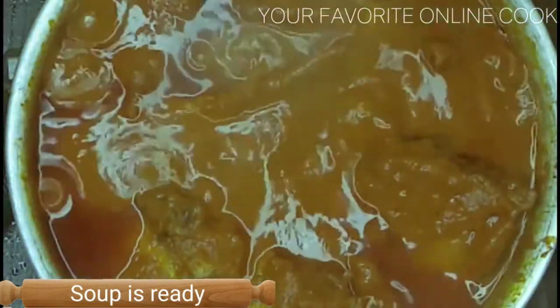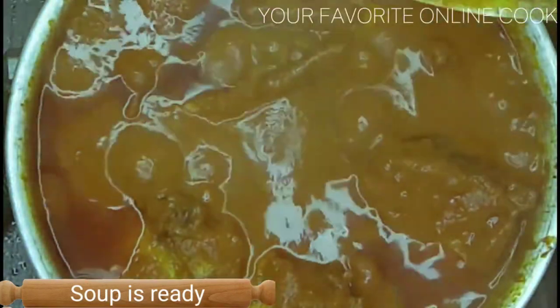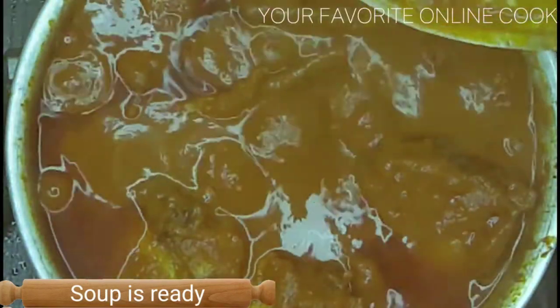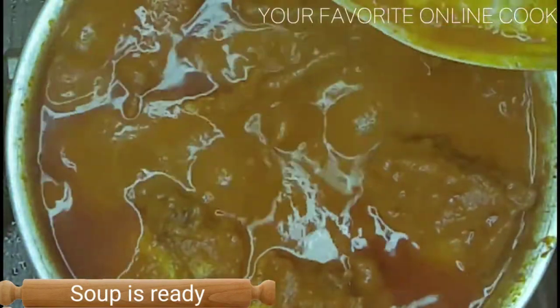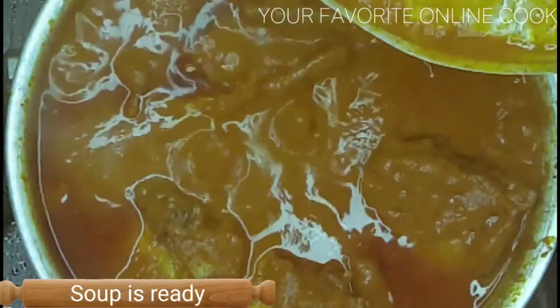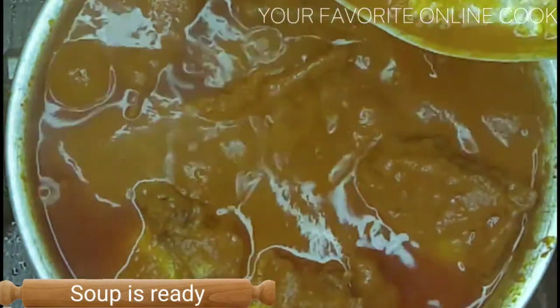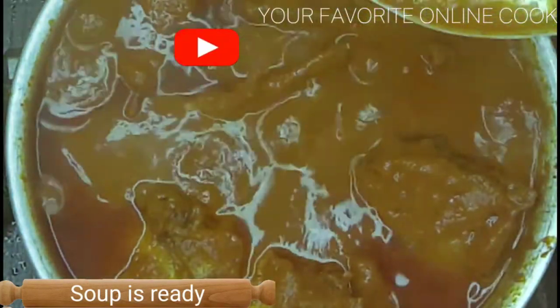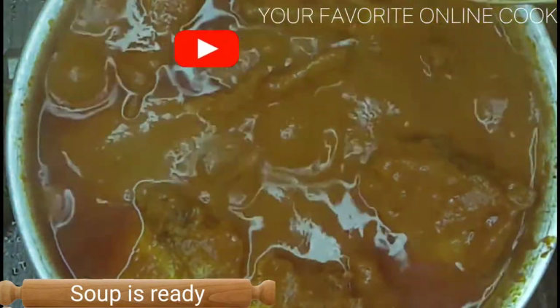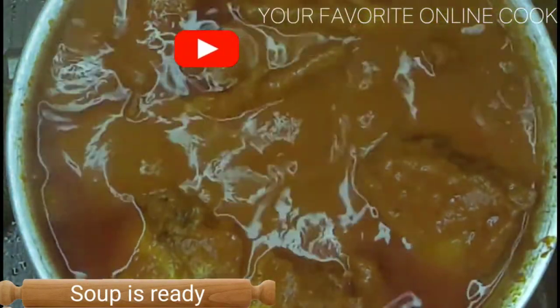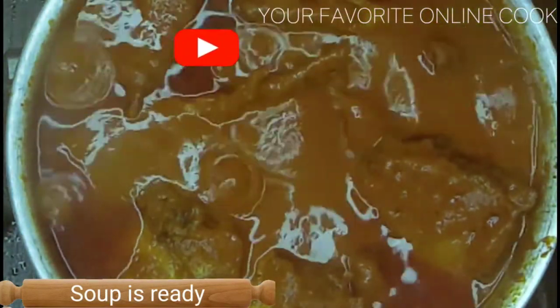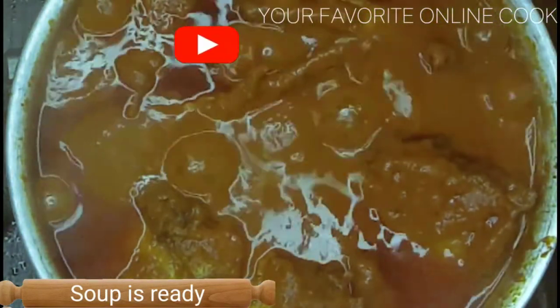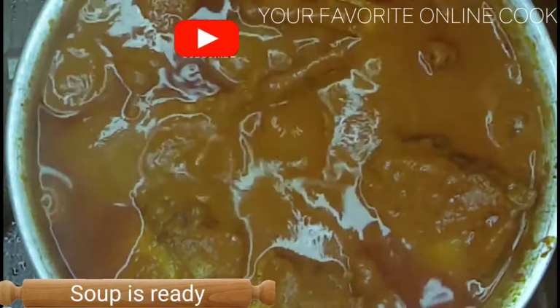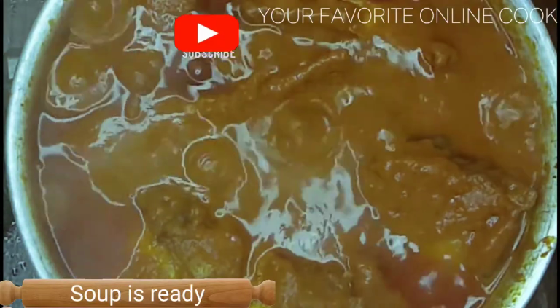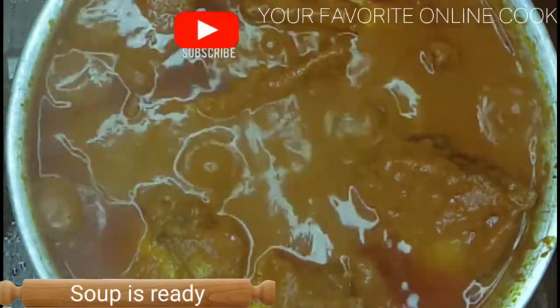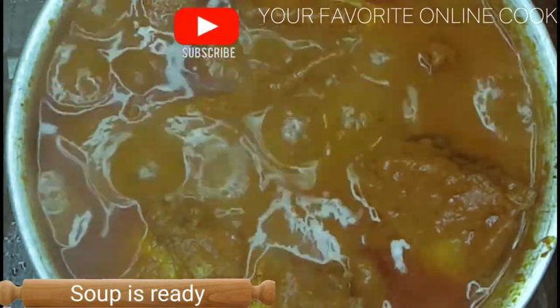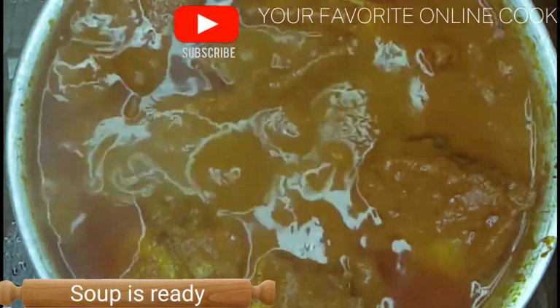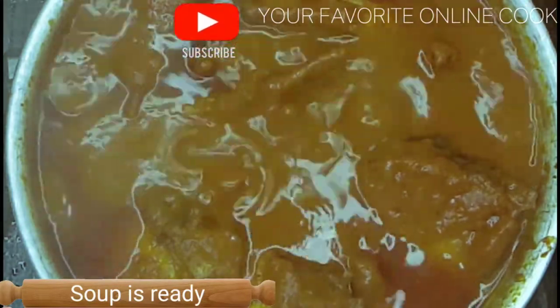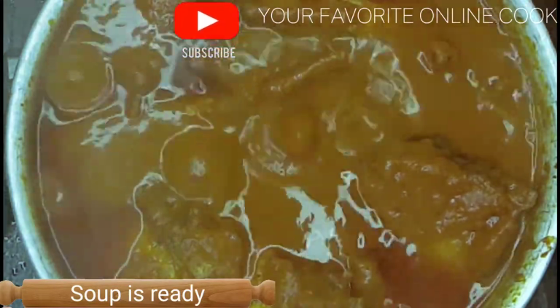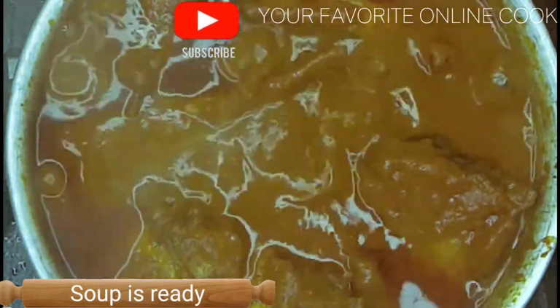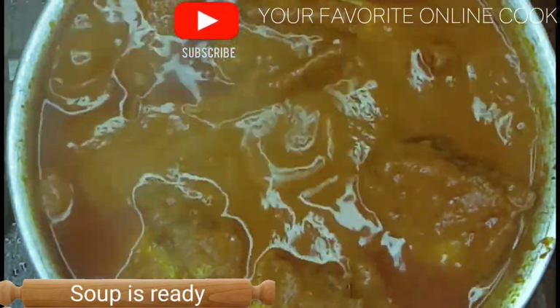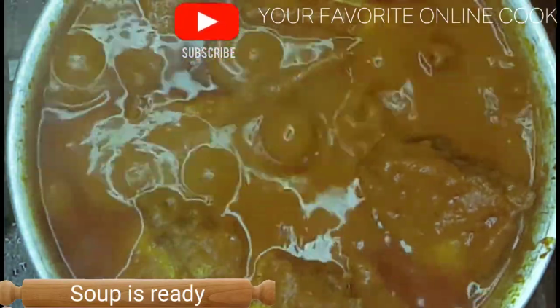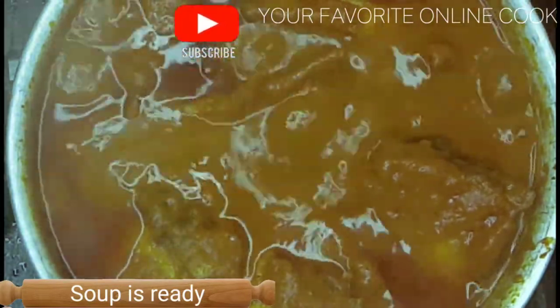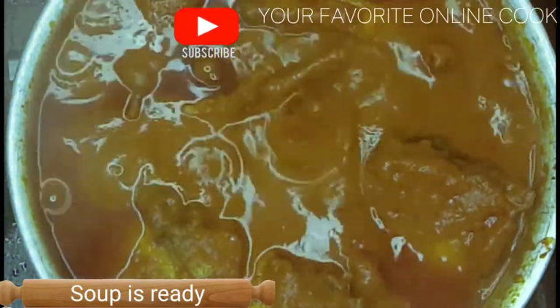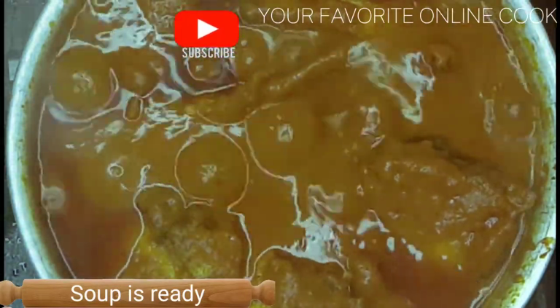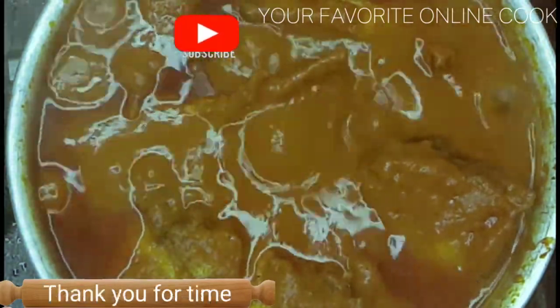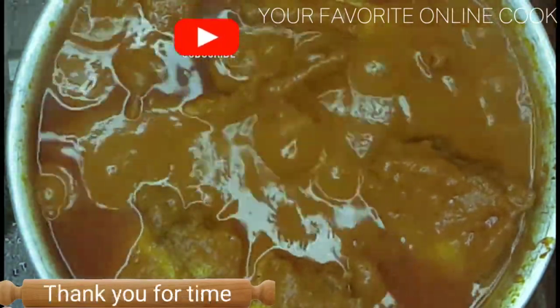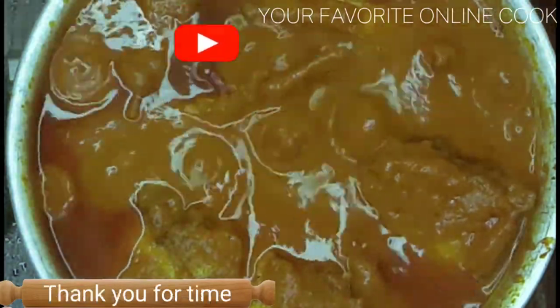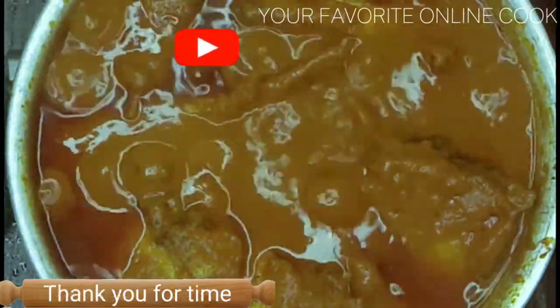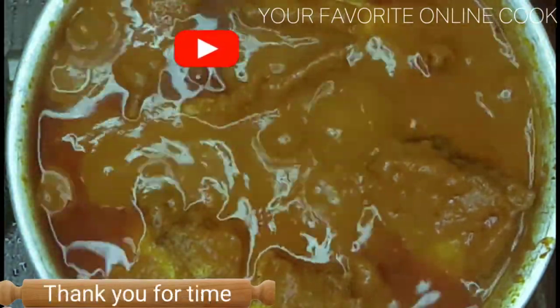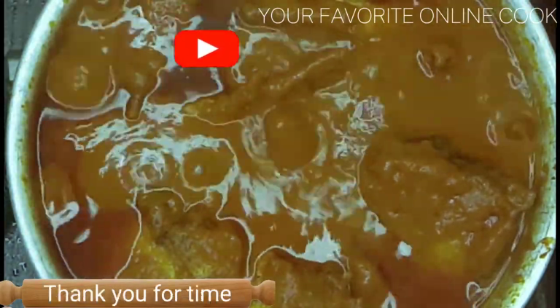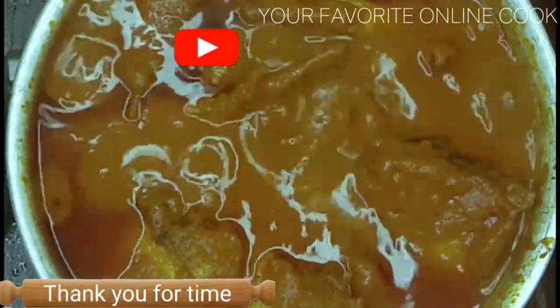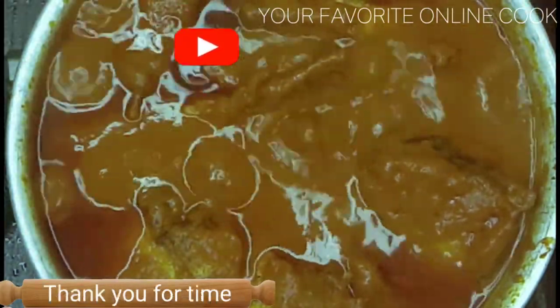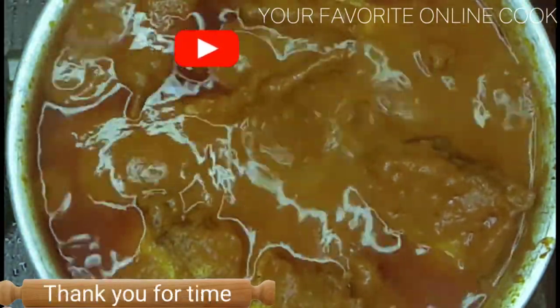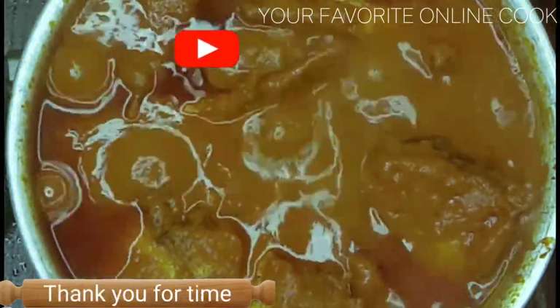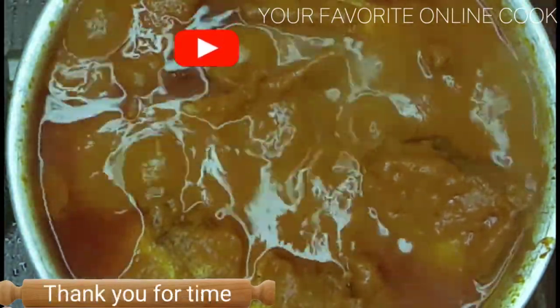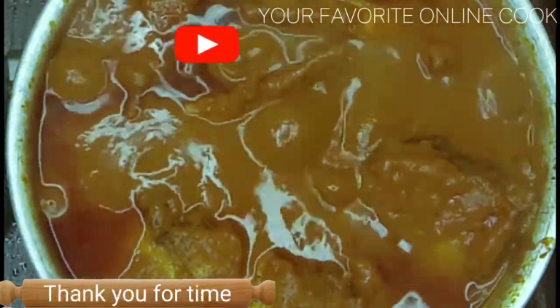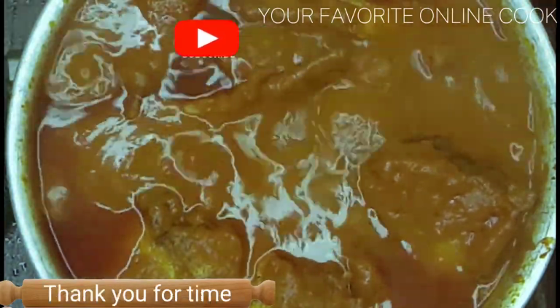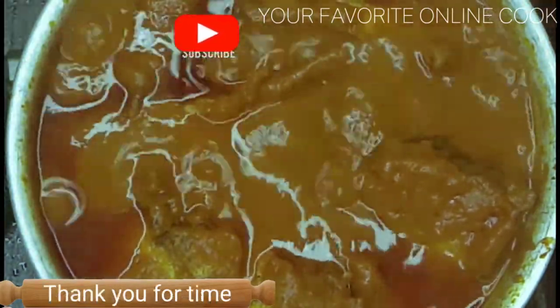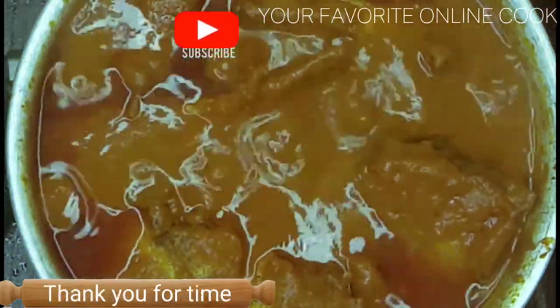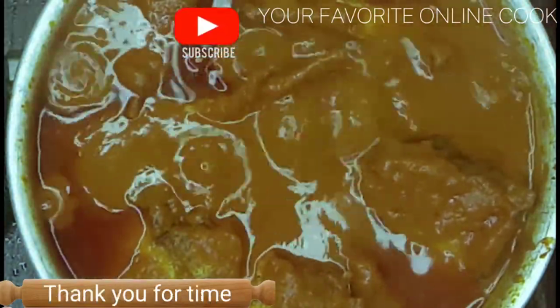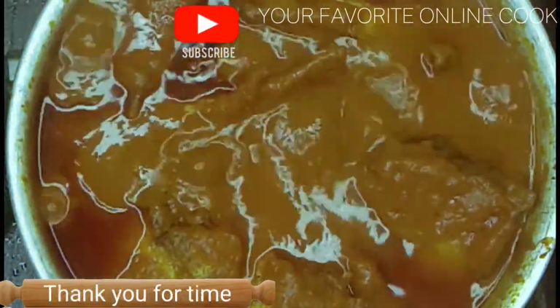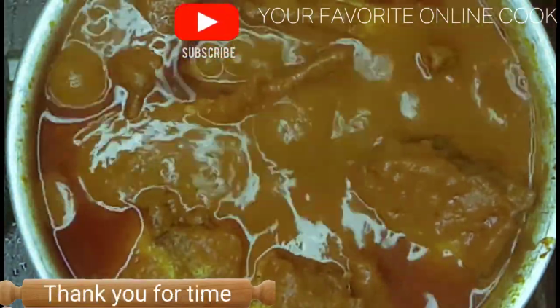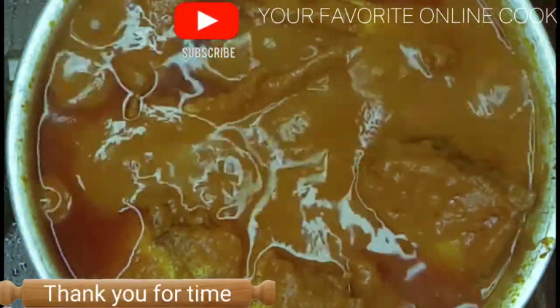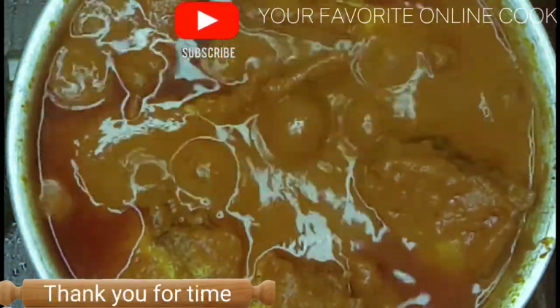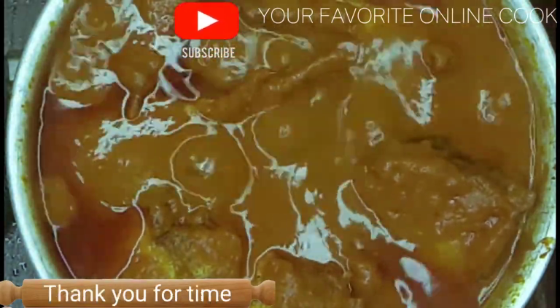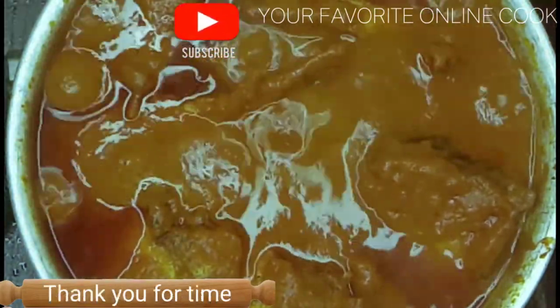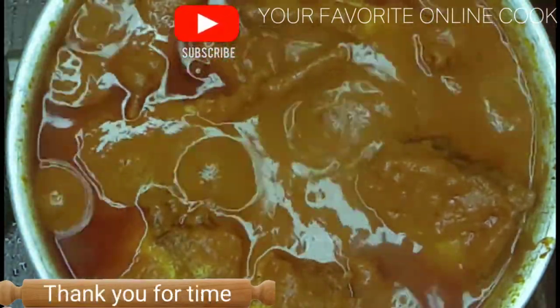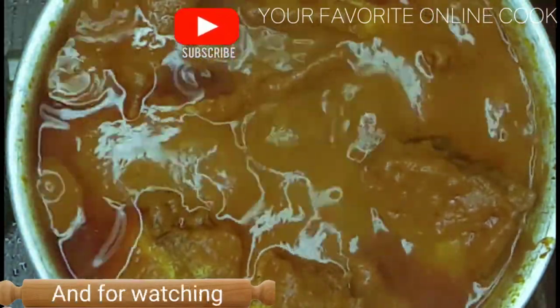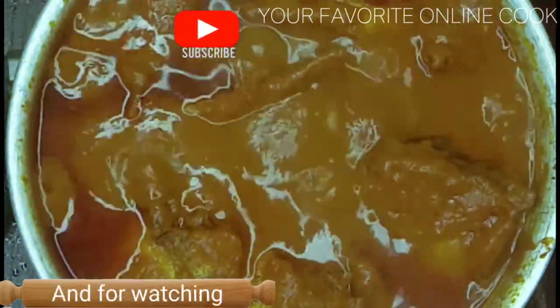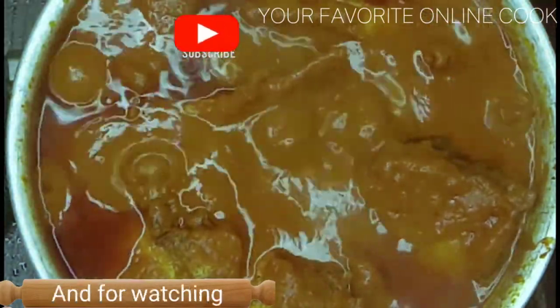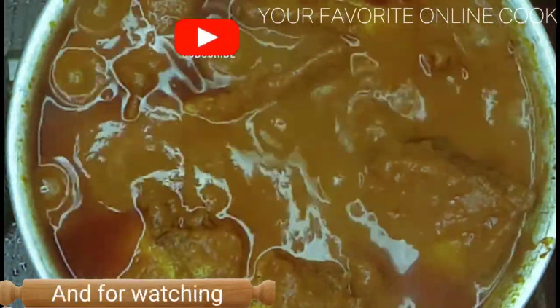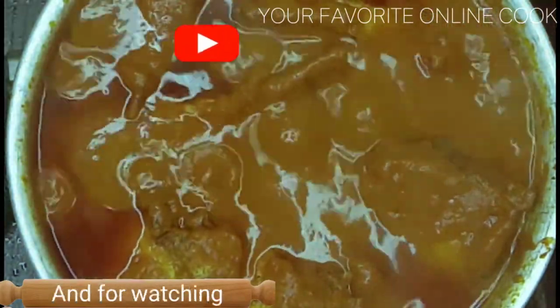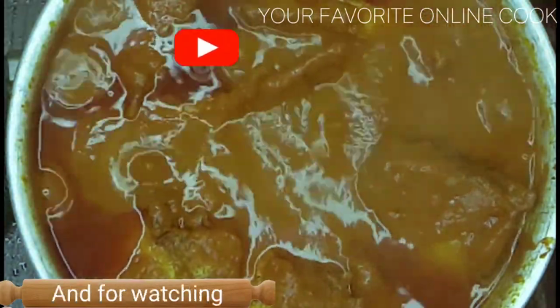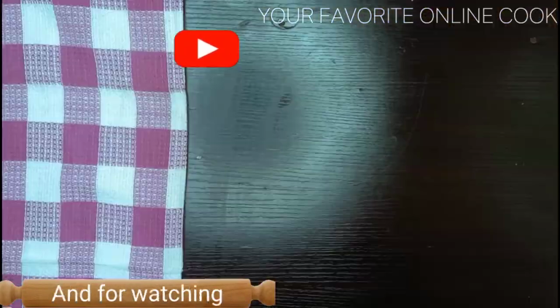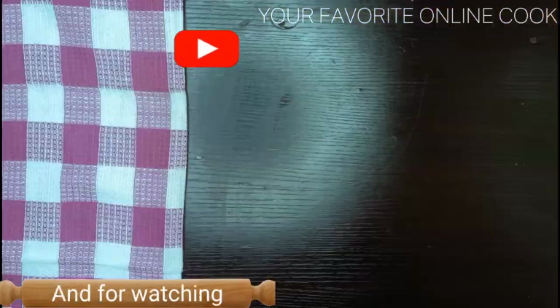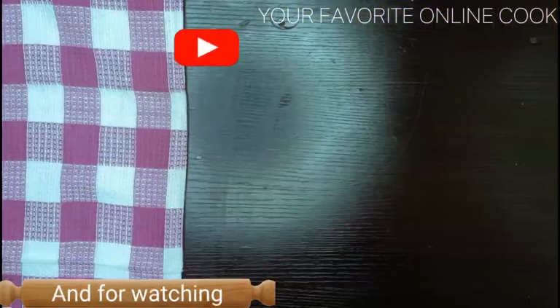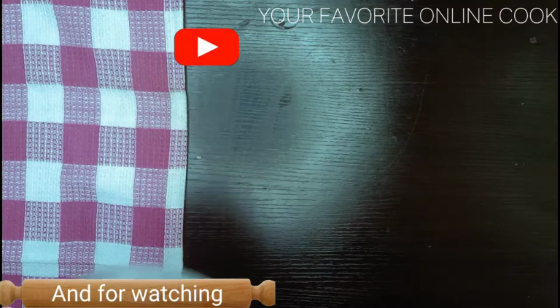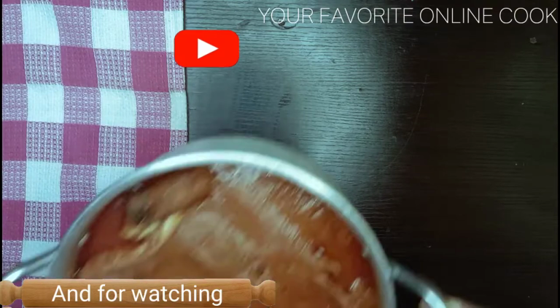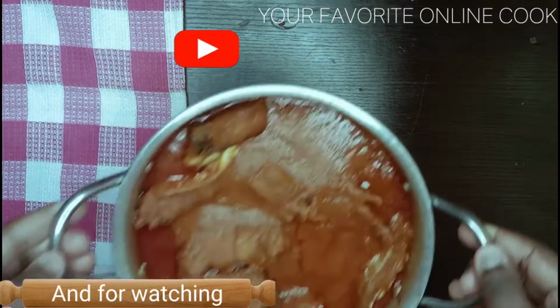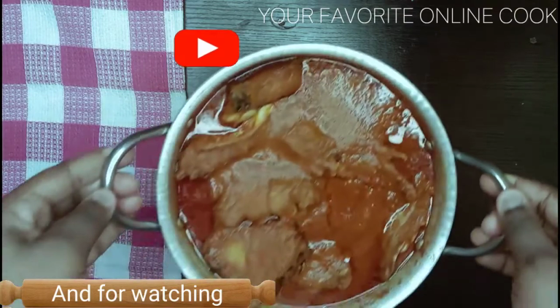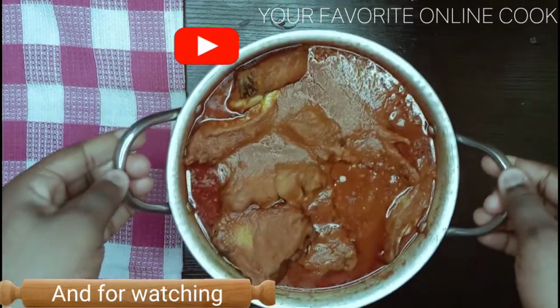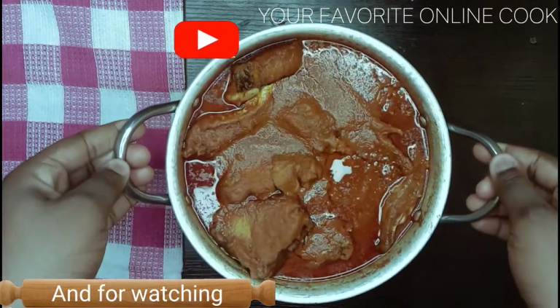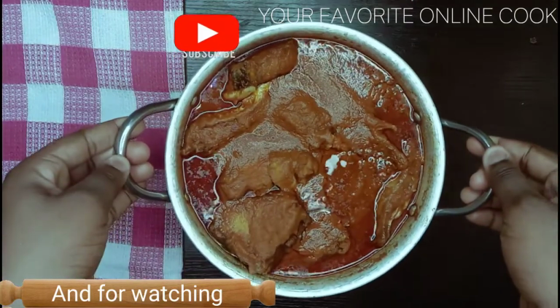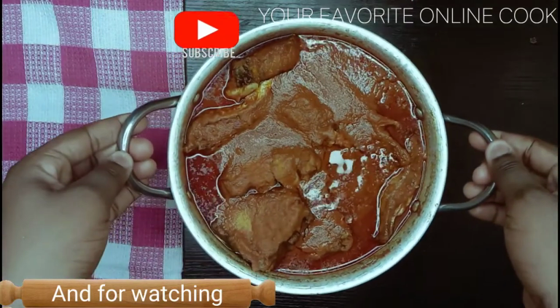The soup is ready. Now you can see that it is super easy to make. Thank you for your time and thank you for watching.